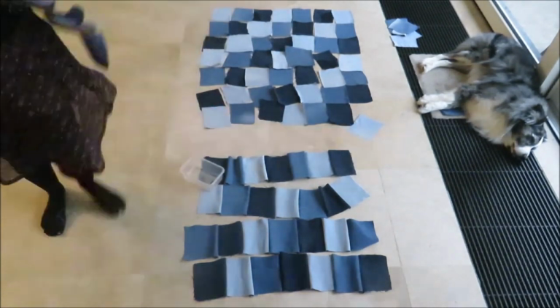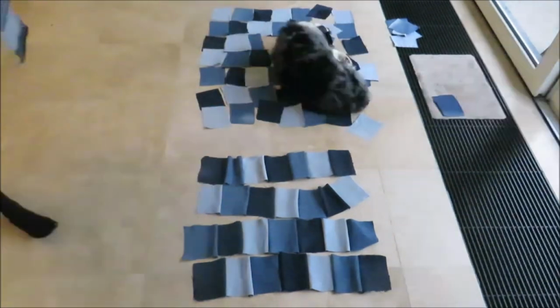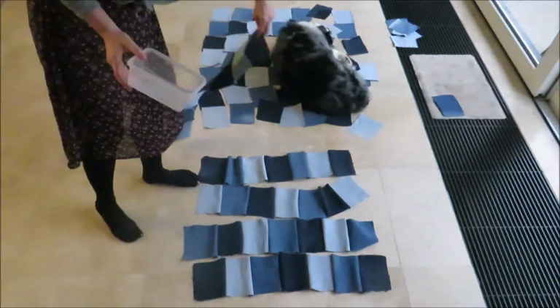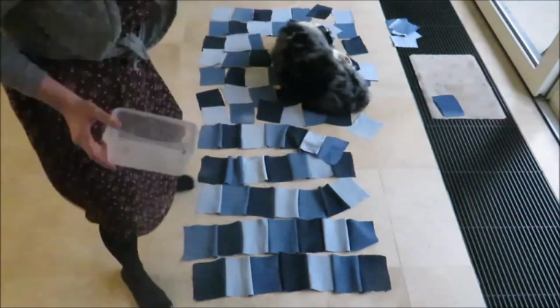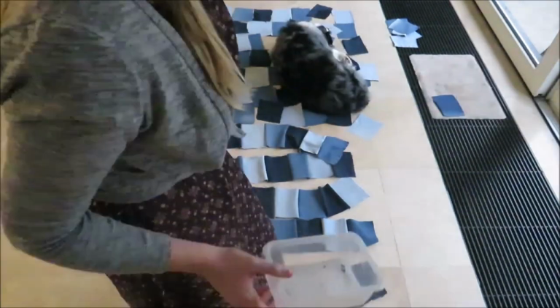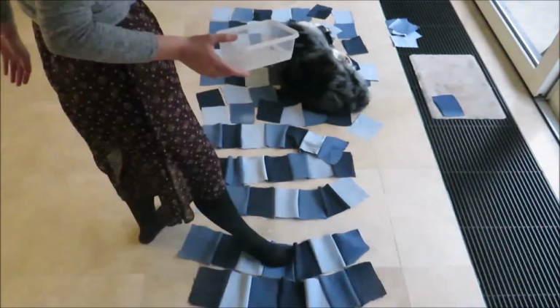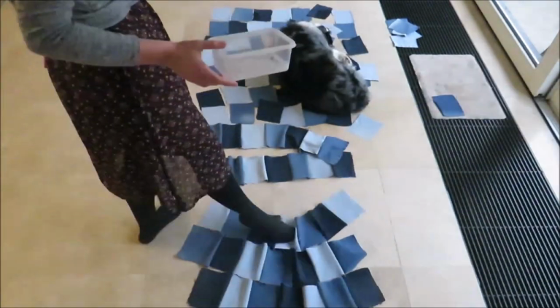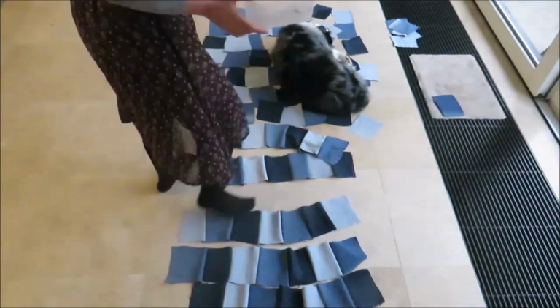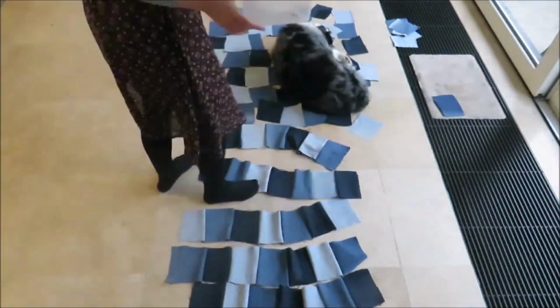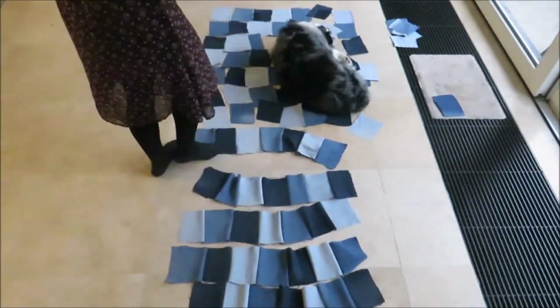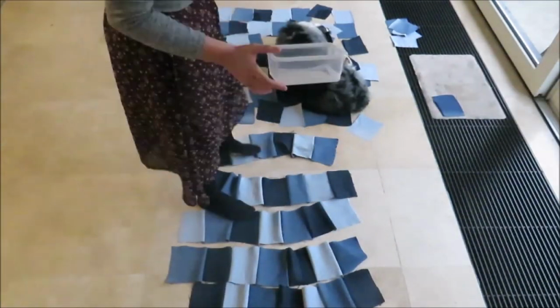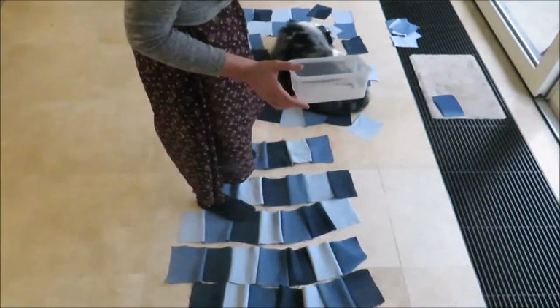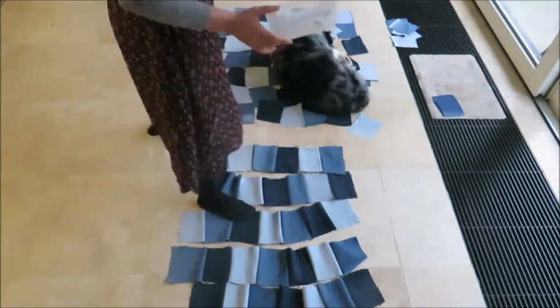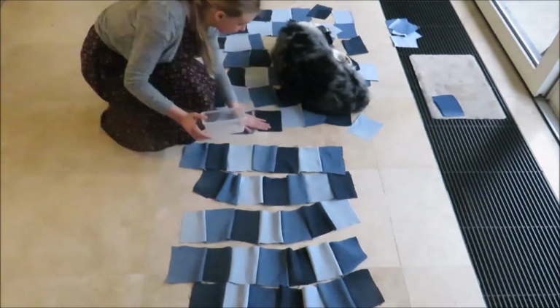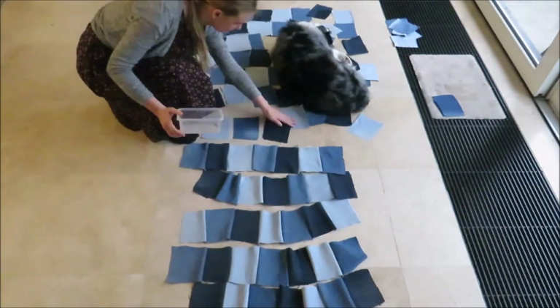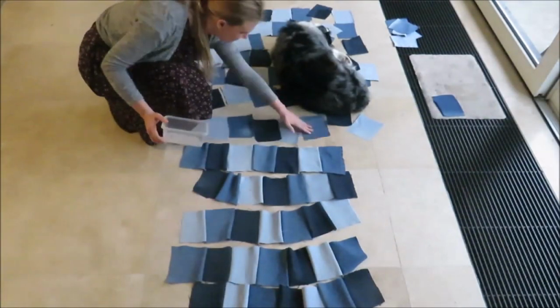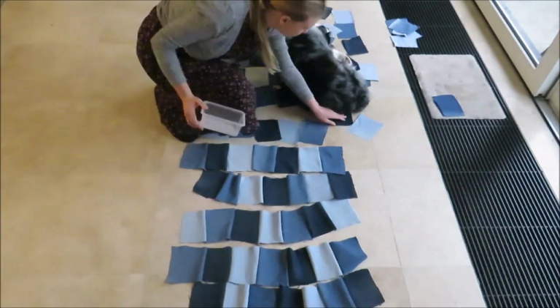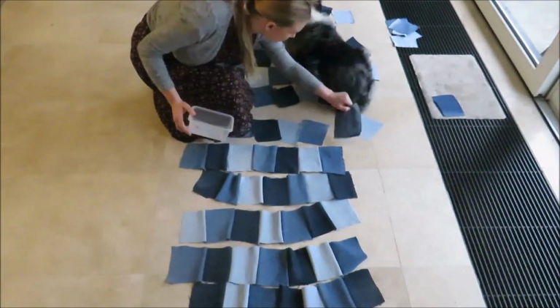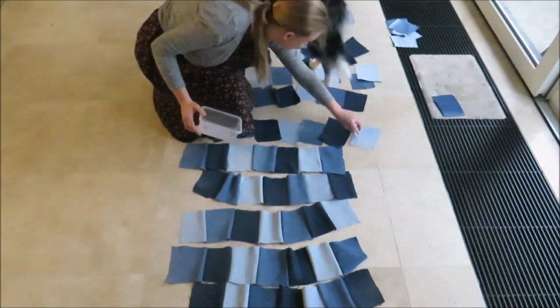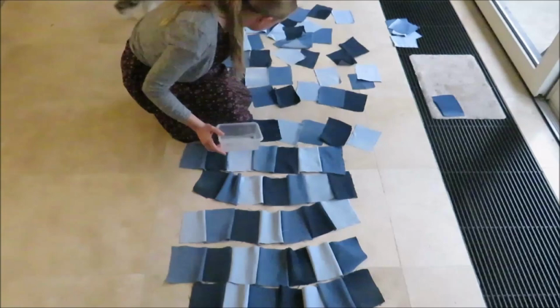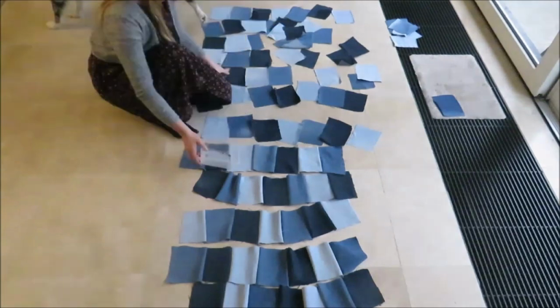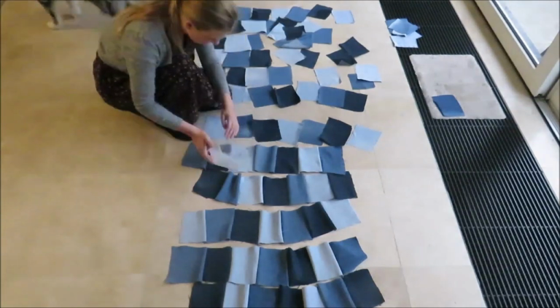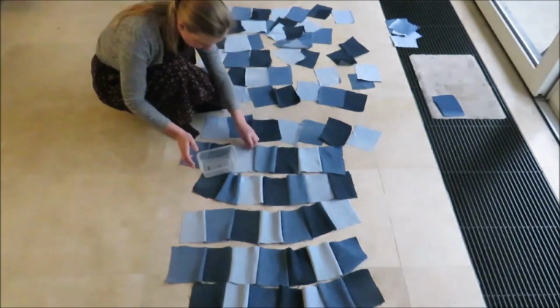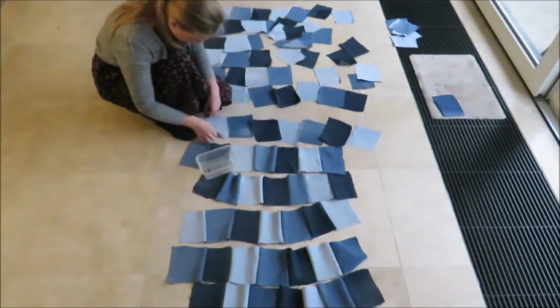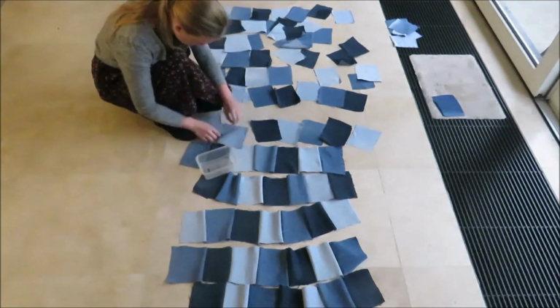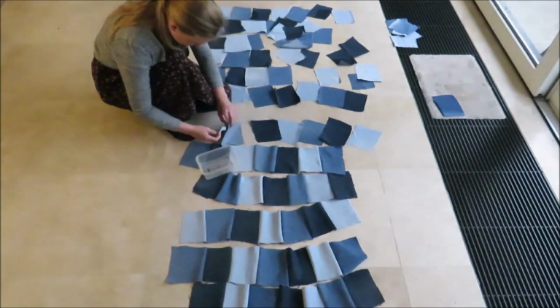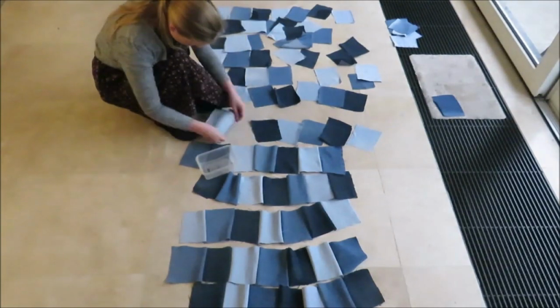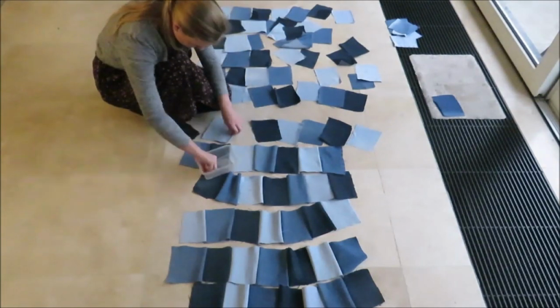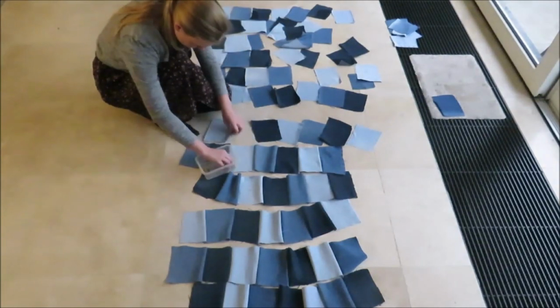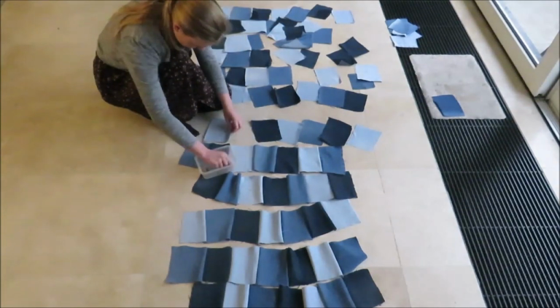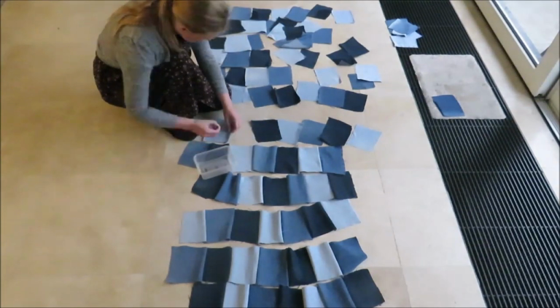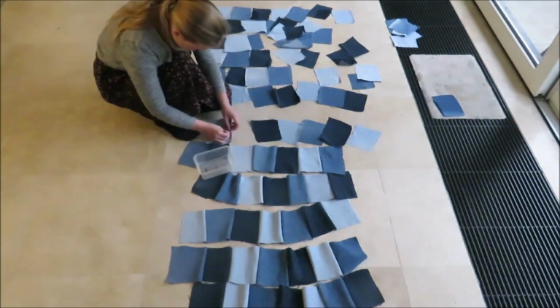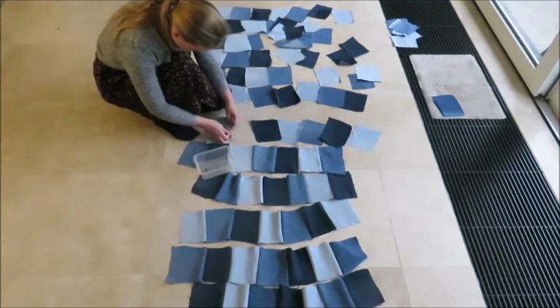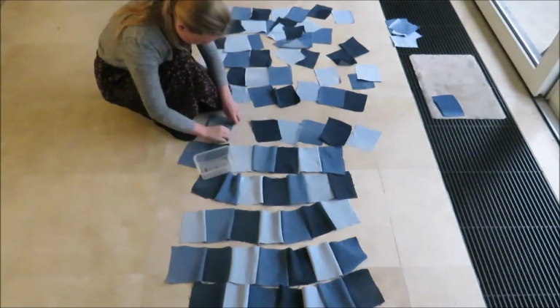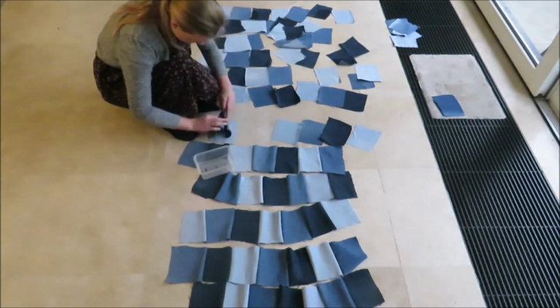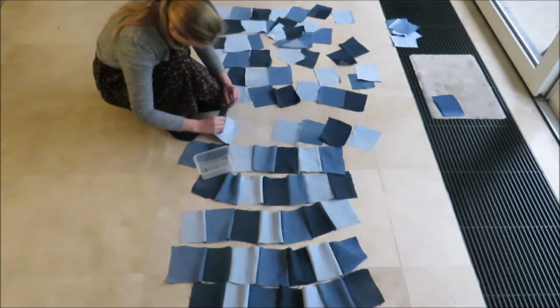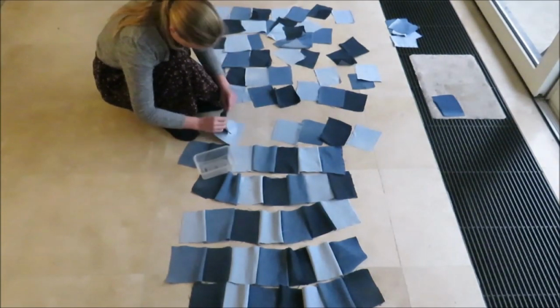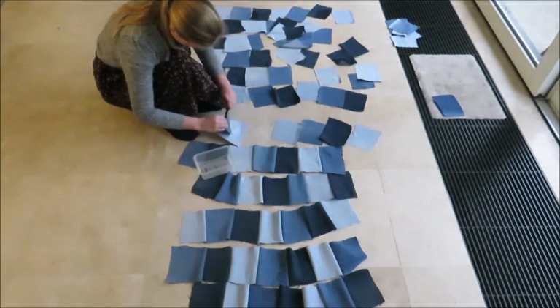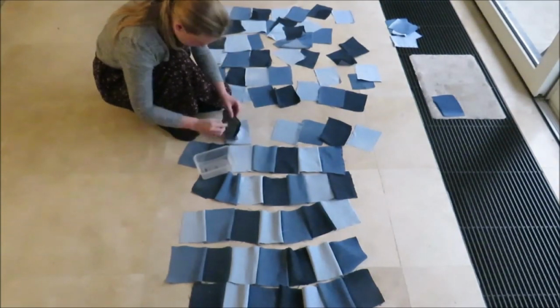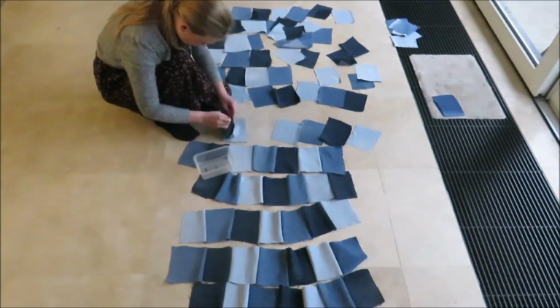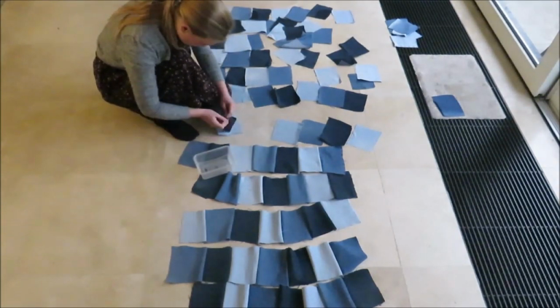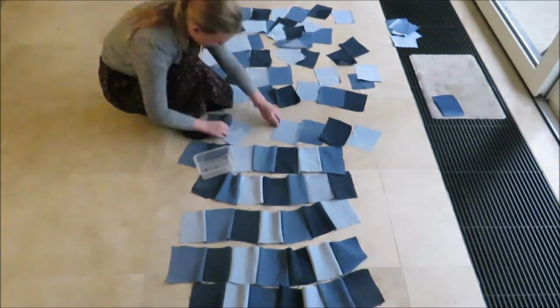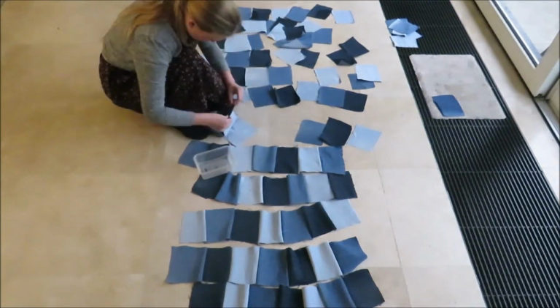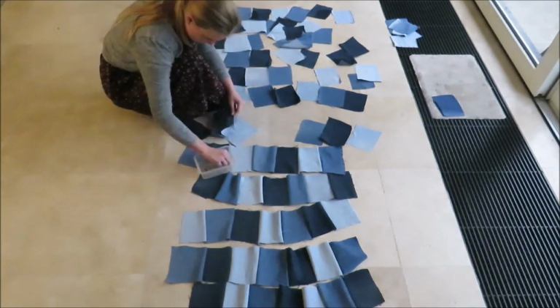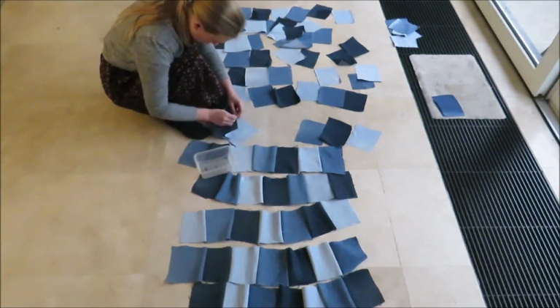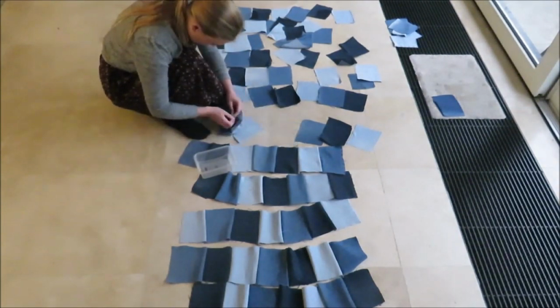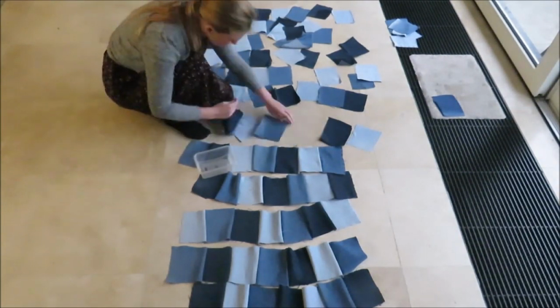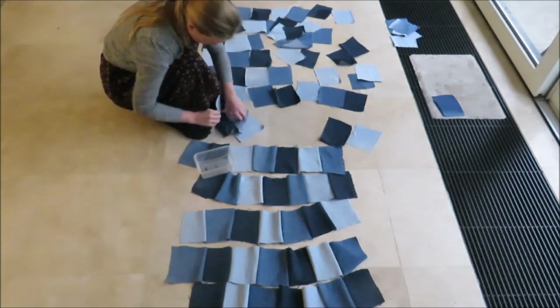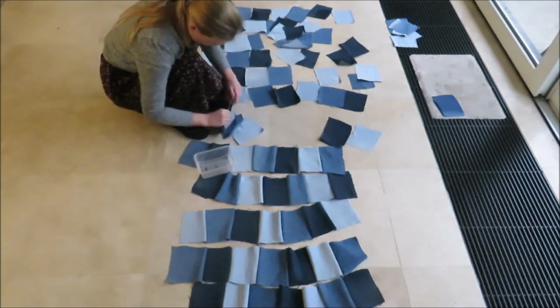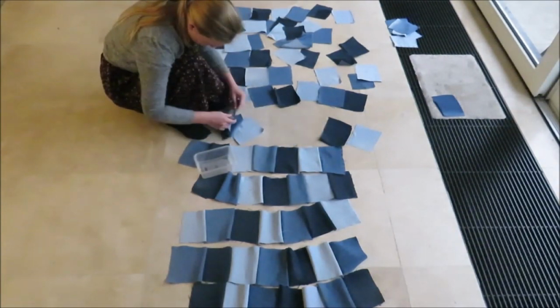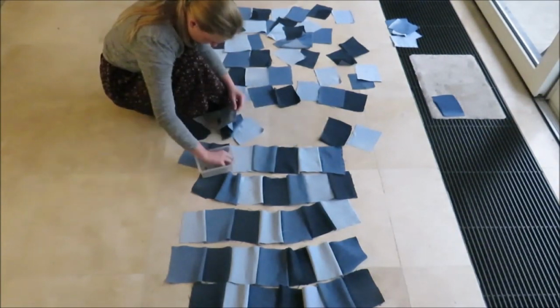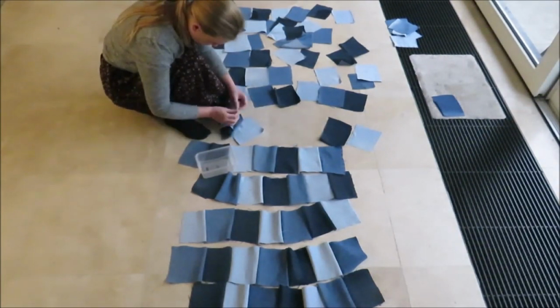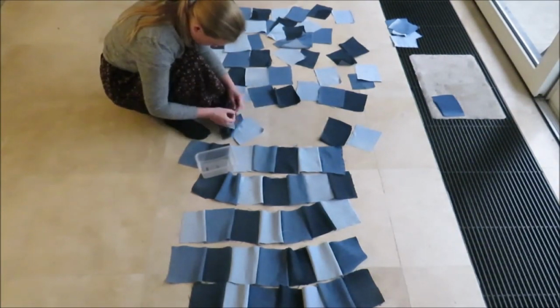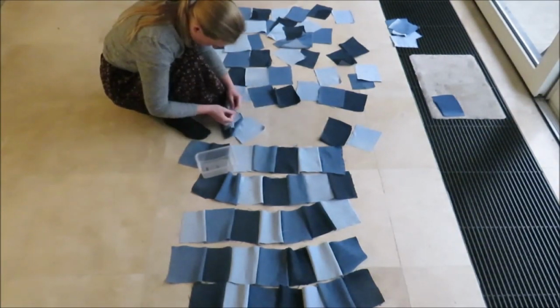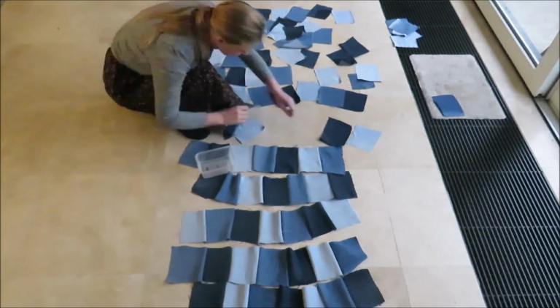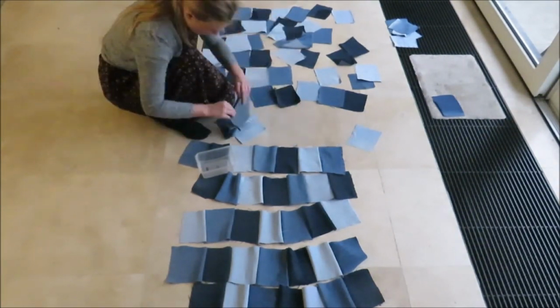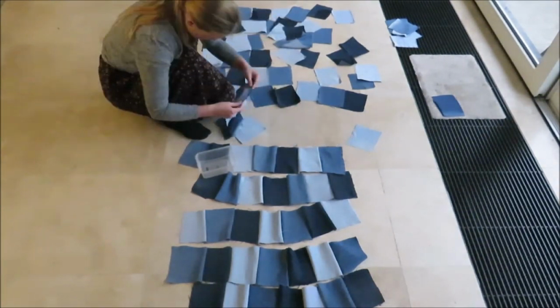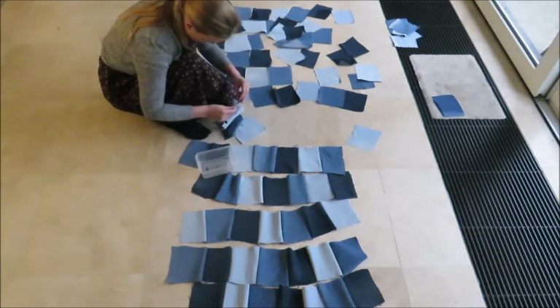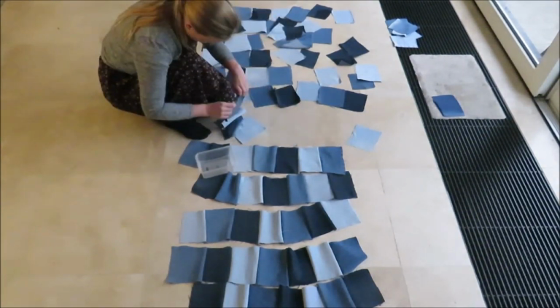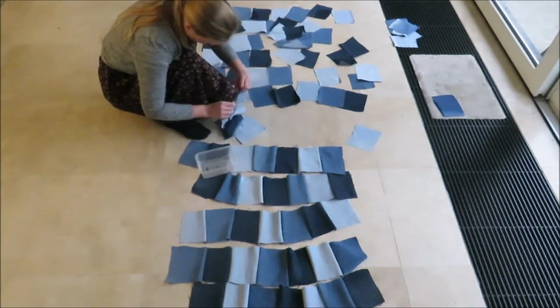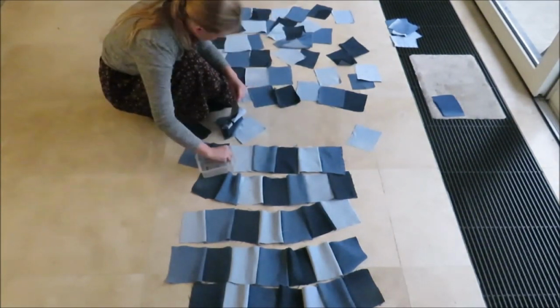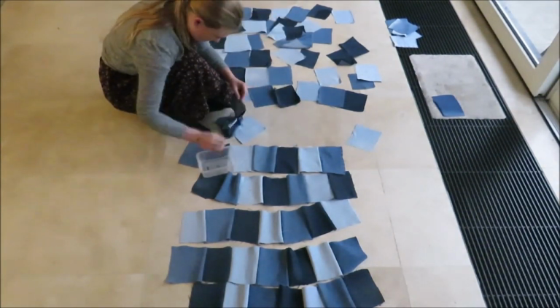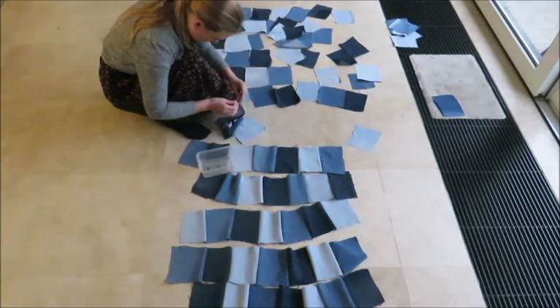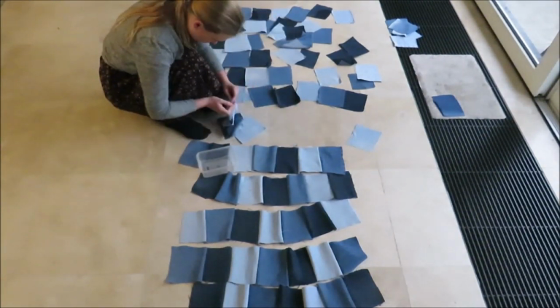And then the dog did it again. At this point I just gave resorting the patches up and I sewed them into straps anyway.